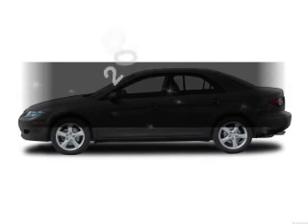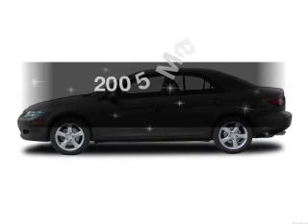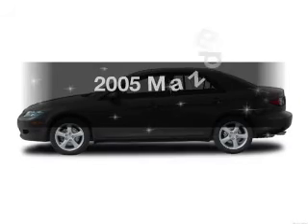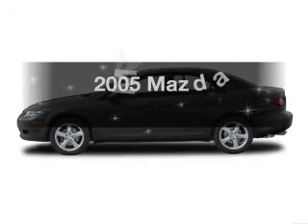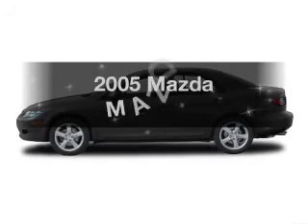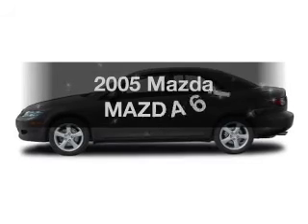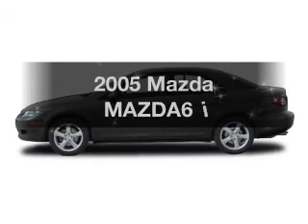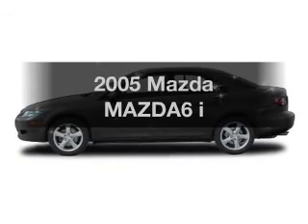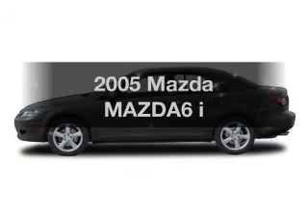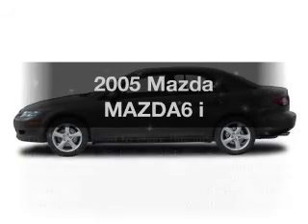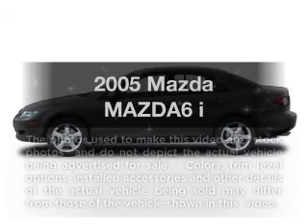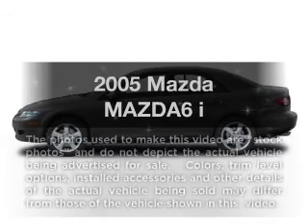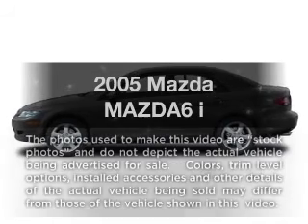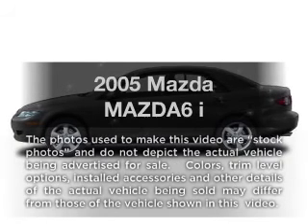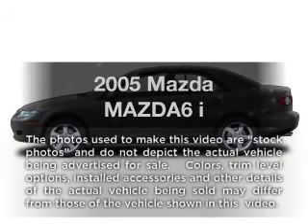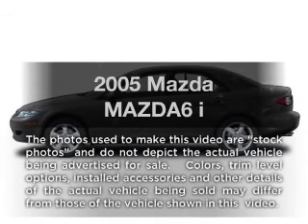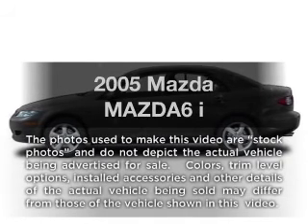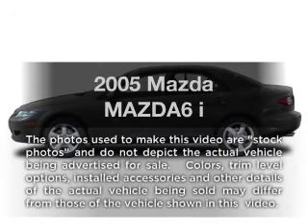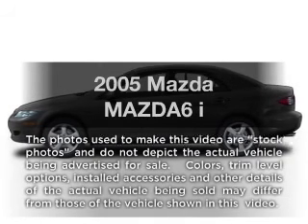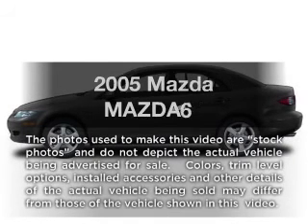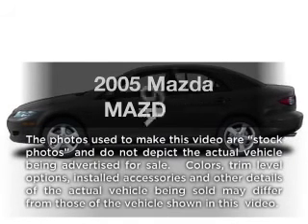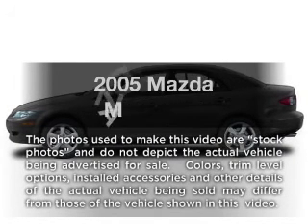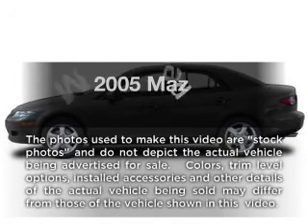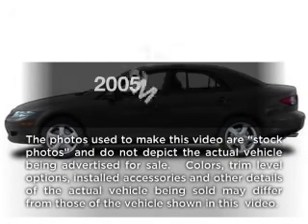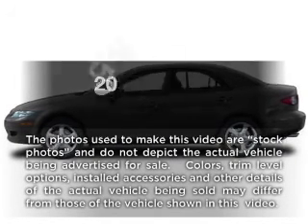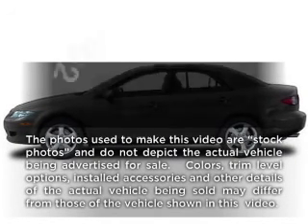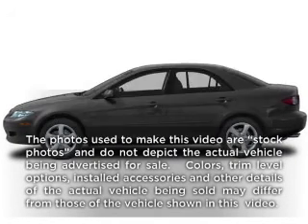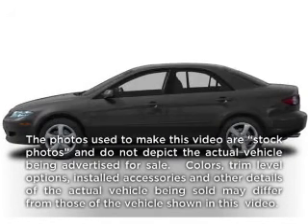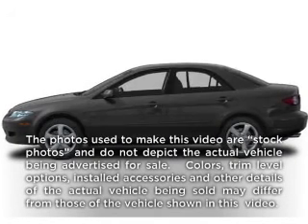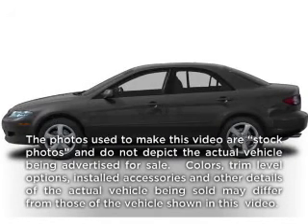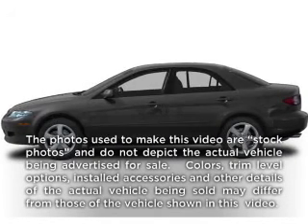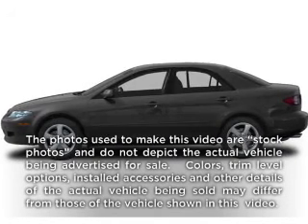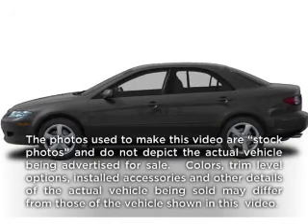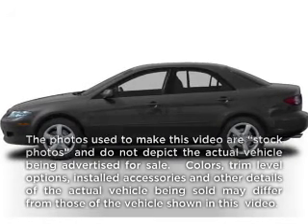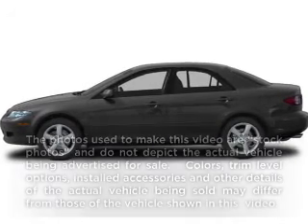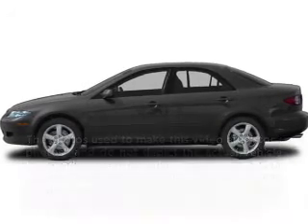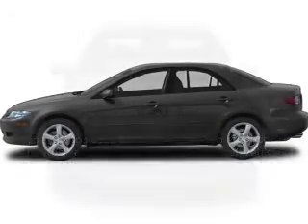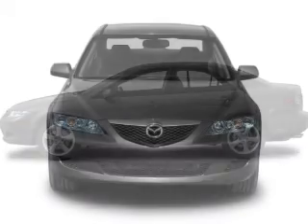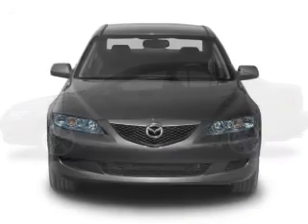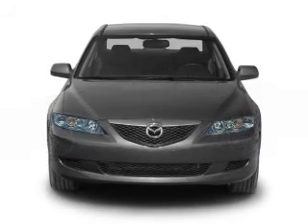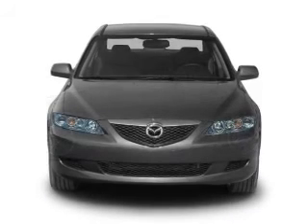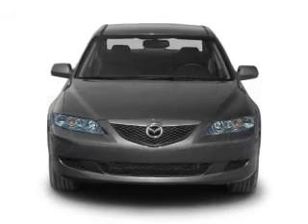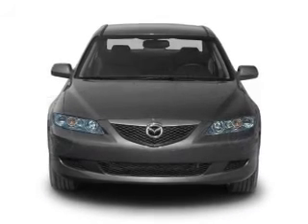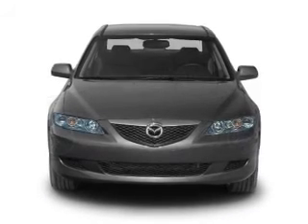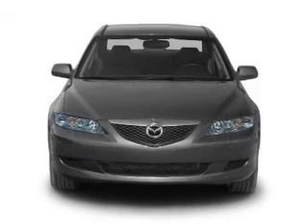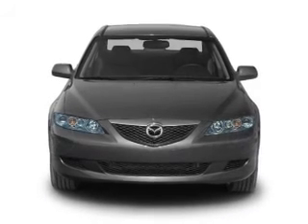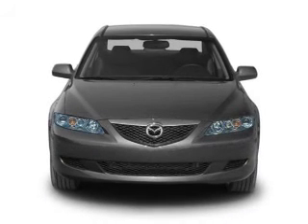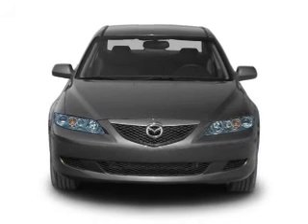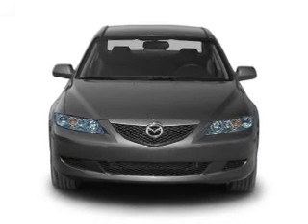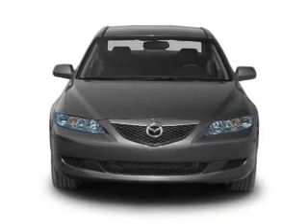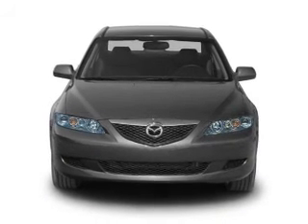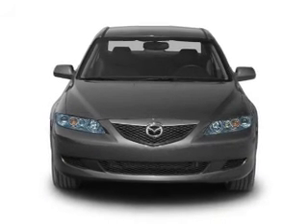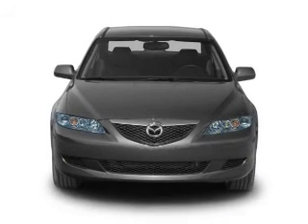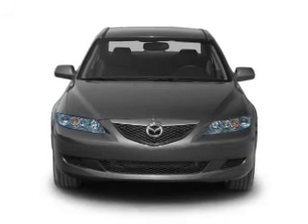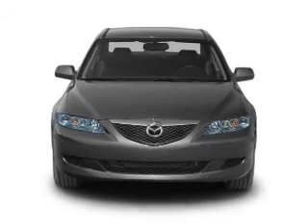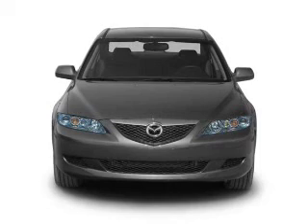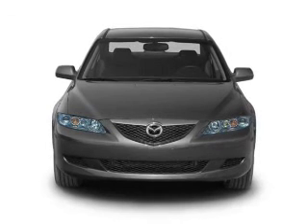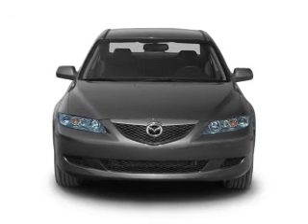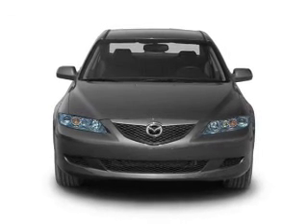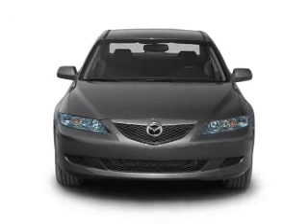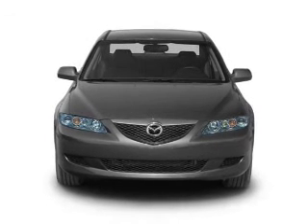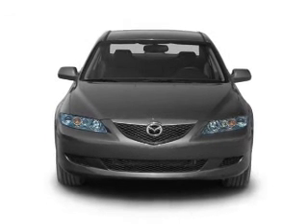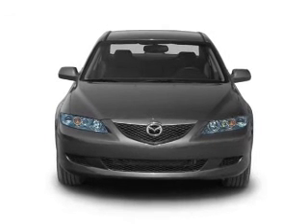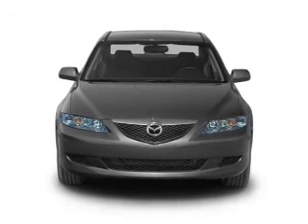Introducing the 2005 Mazda Mazda 6. If you're looking for an automobile with great attributes, look no further.